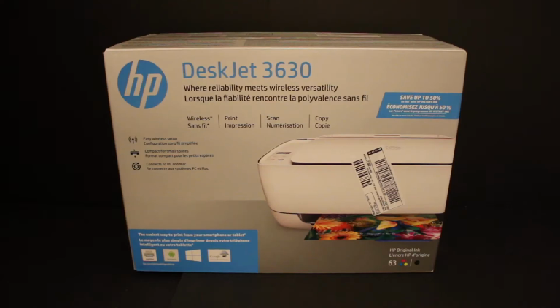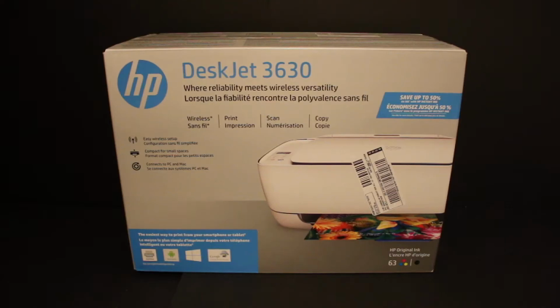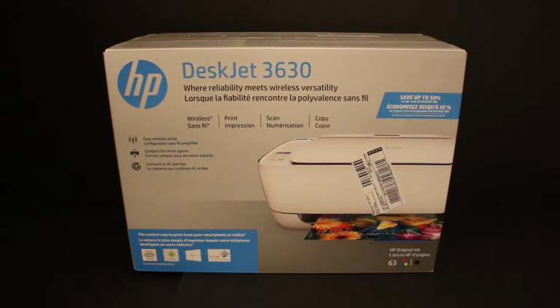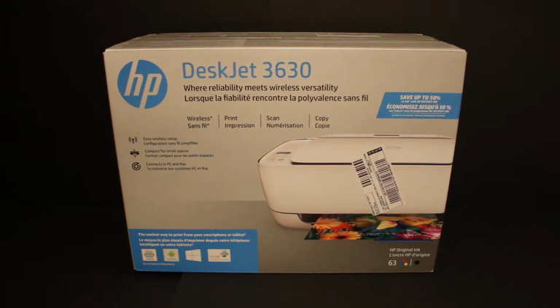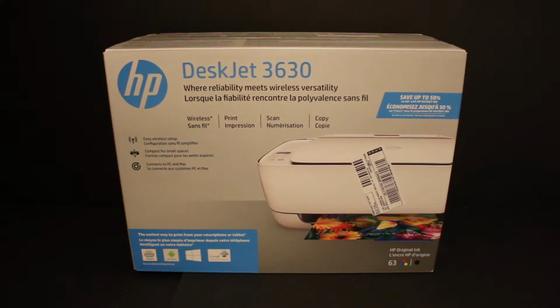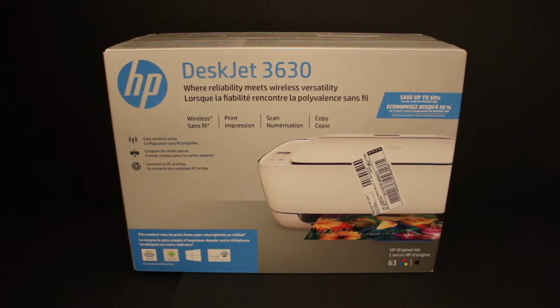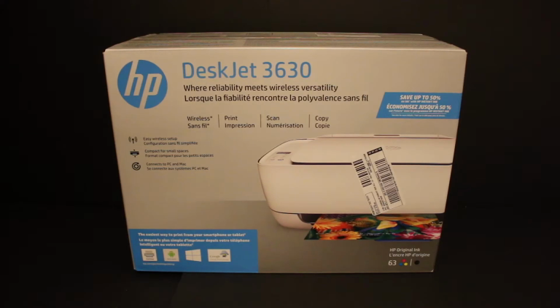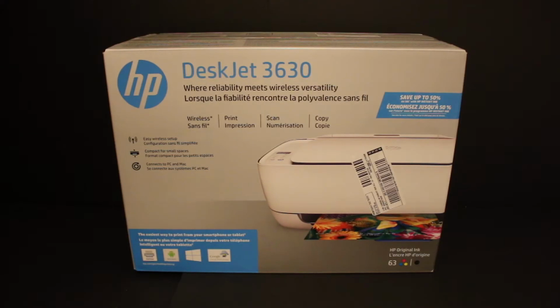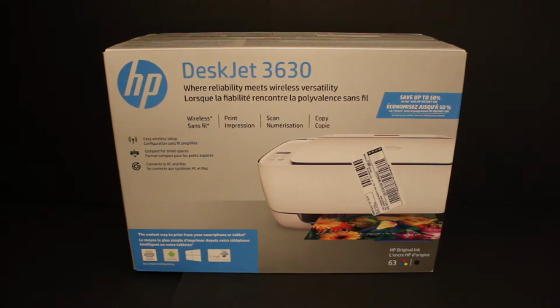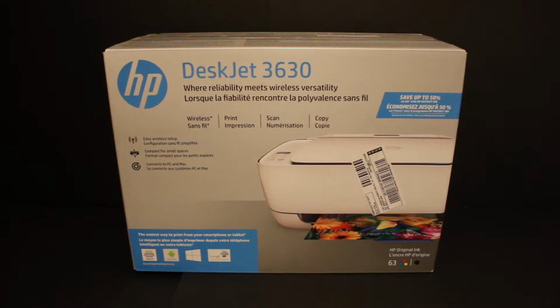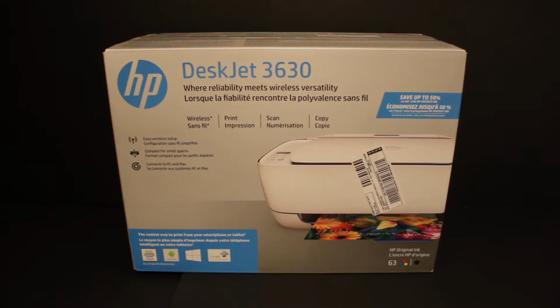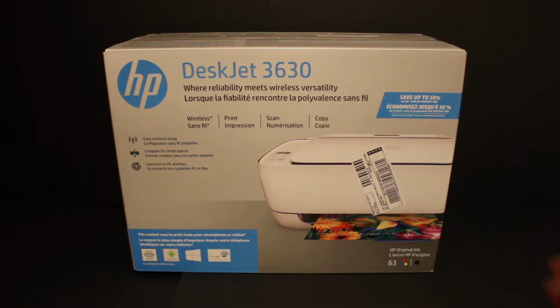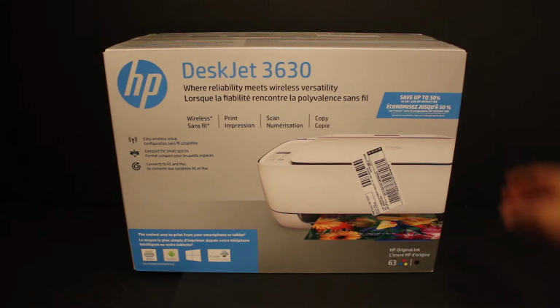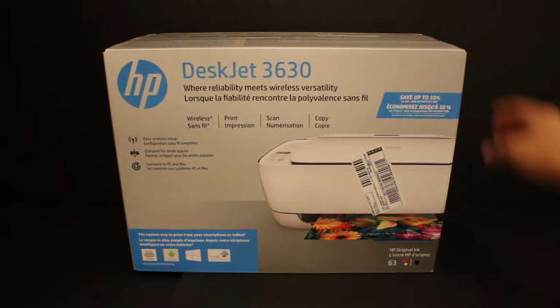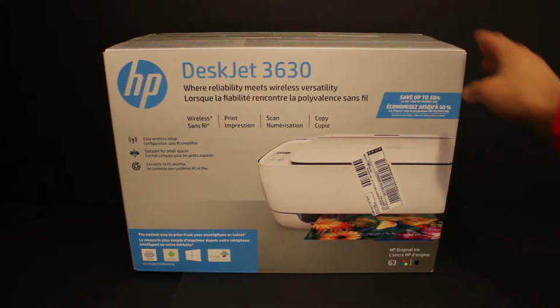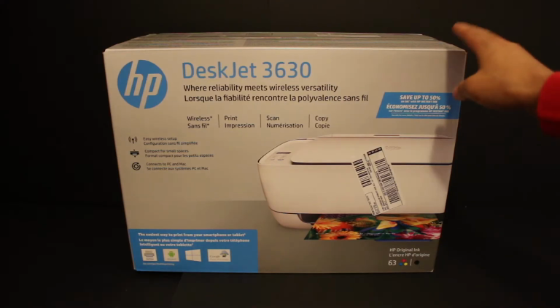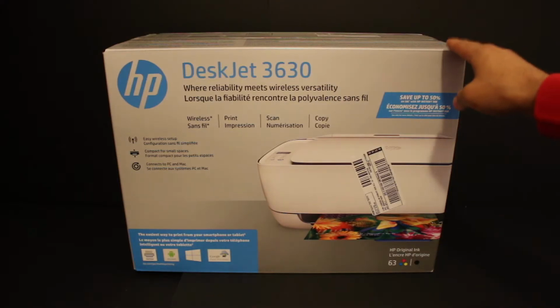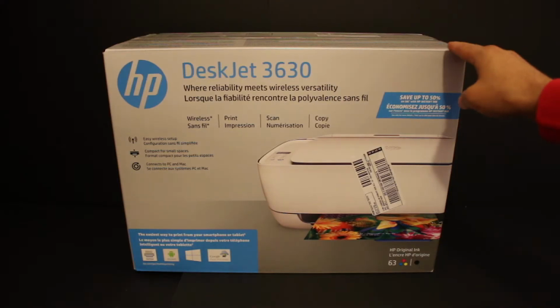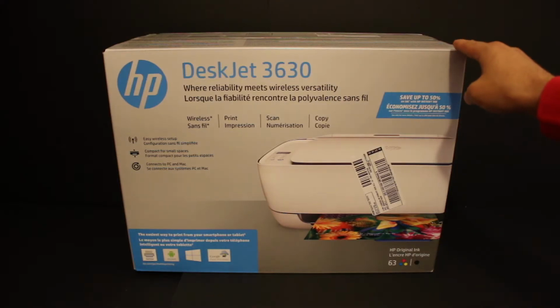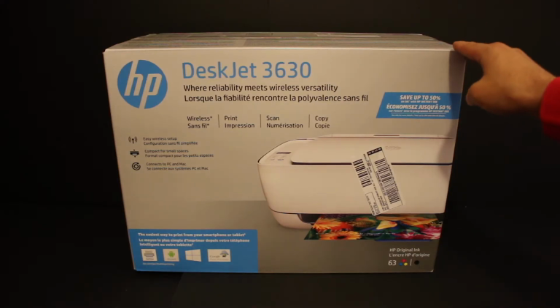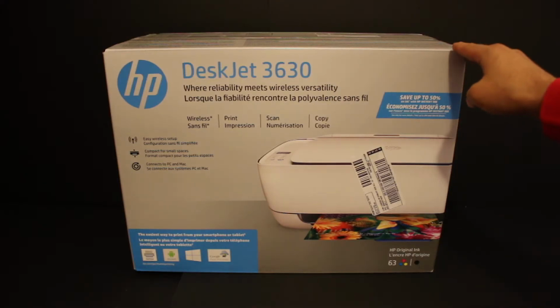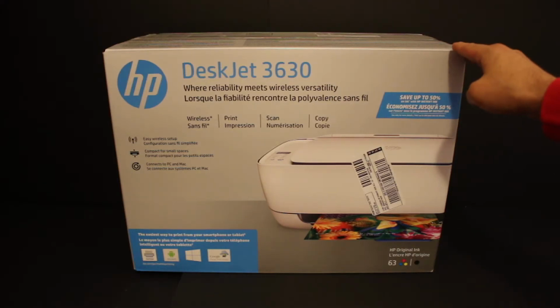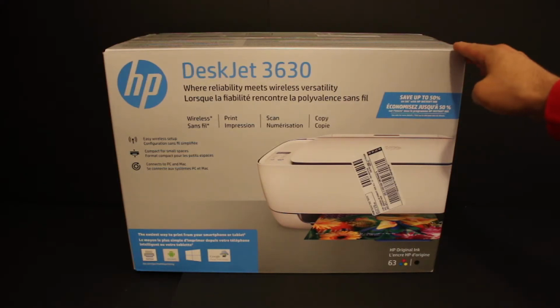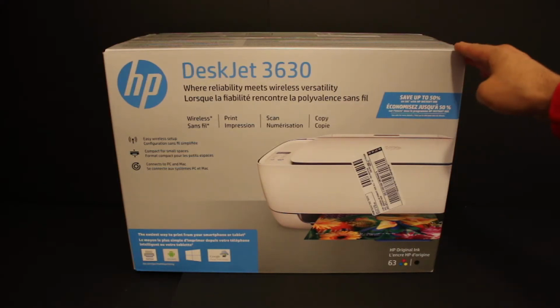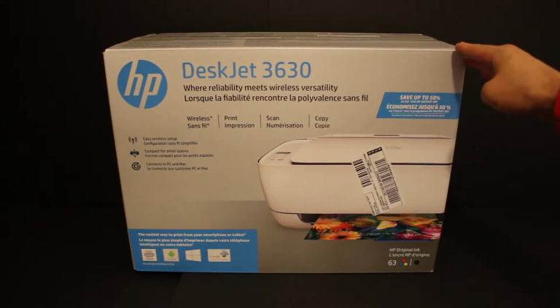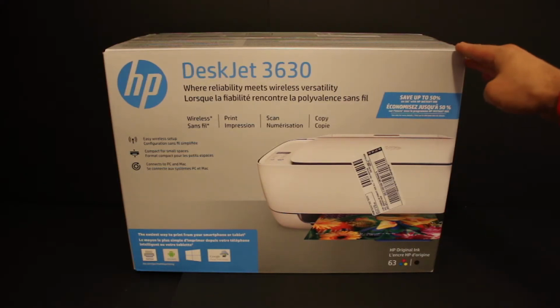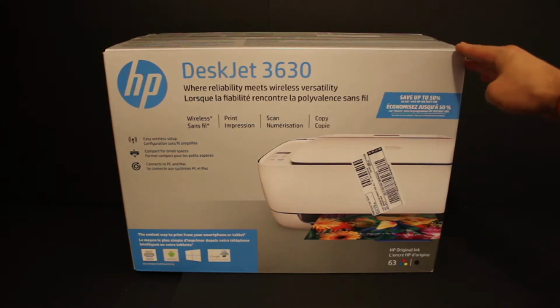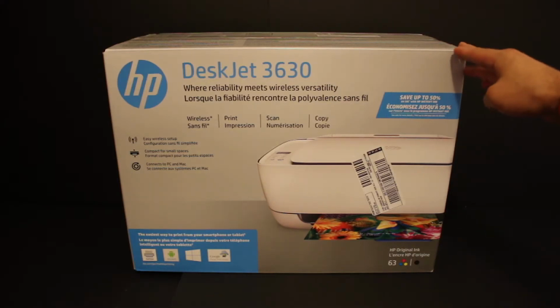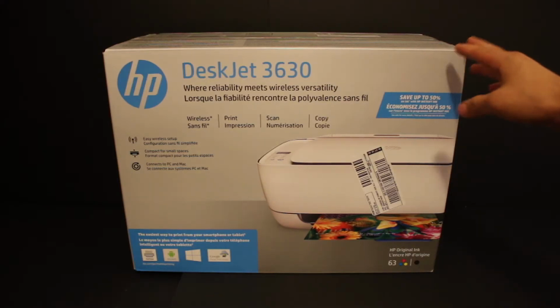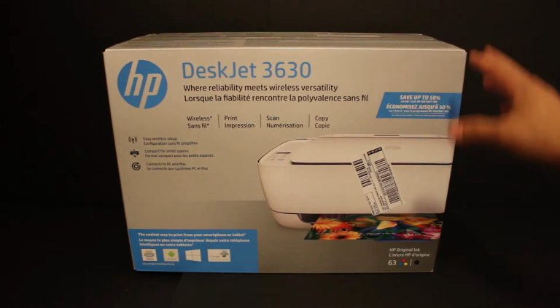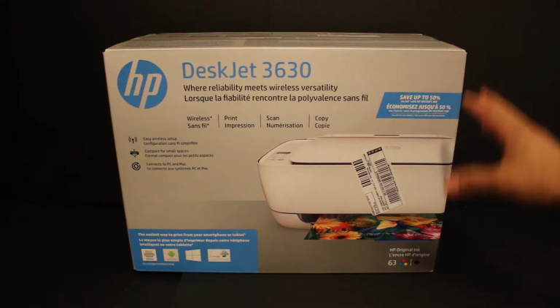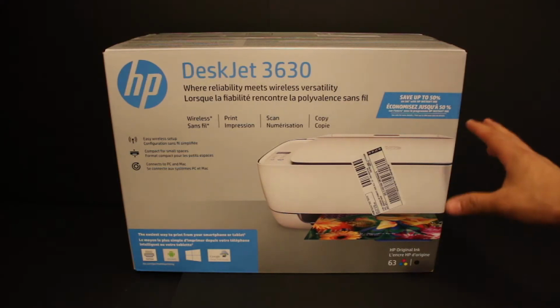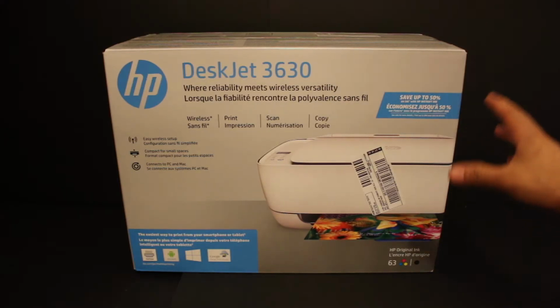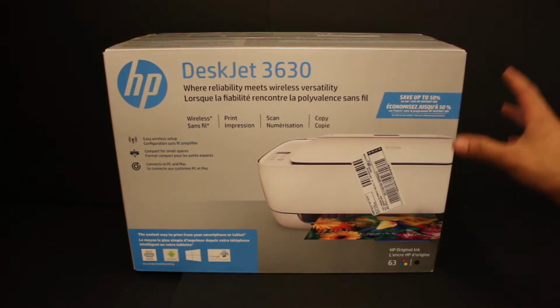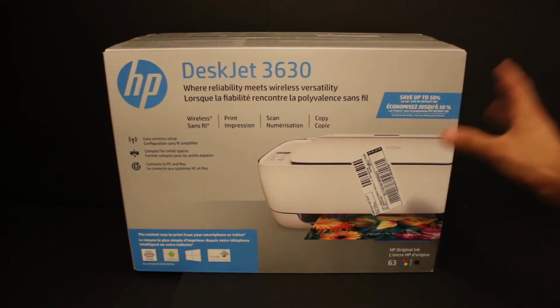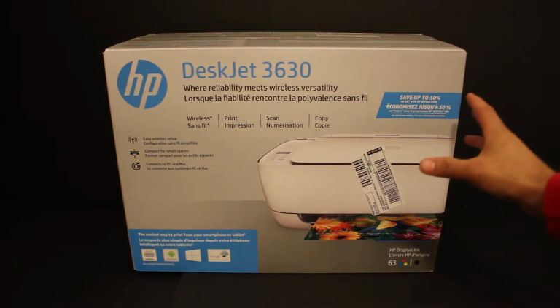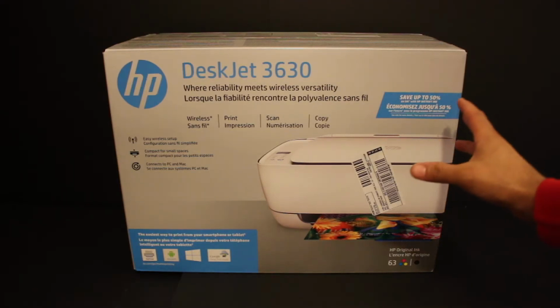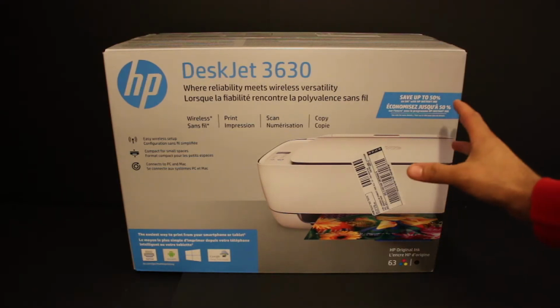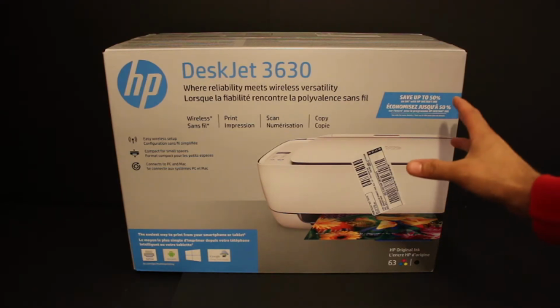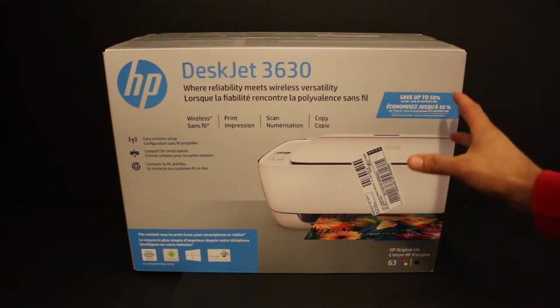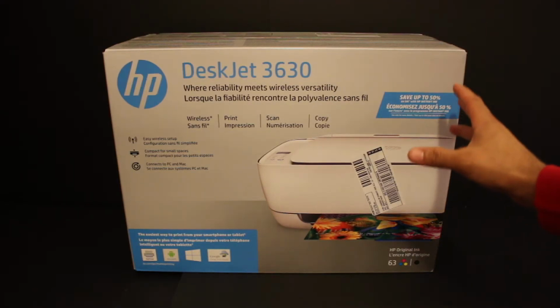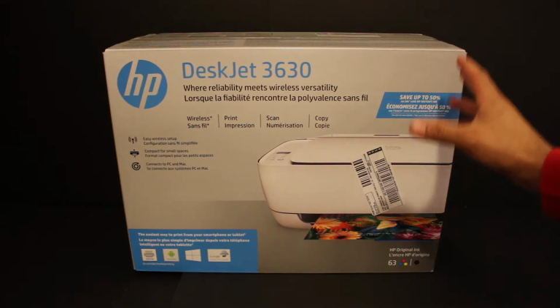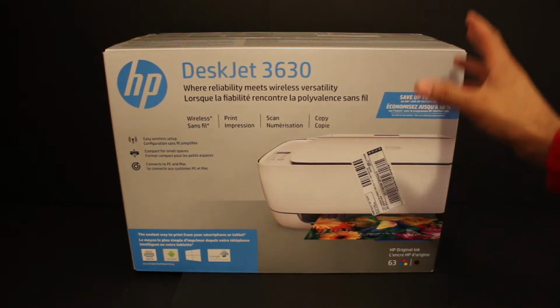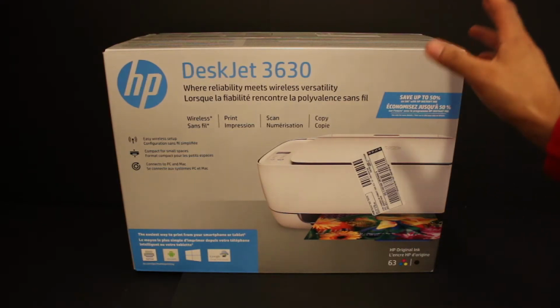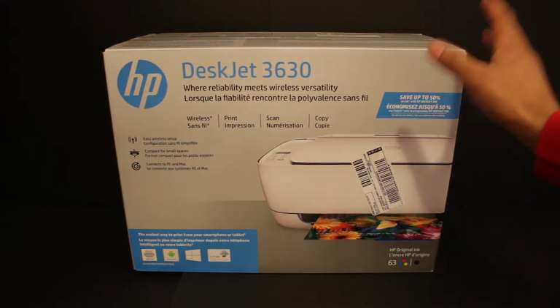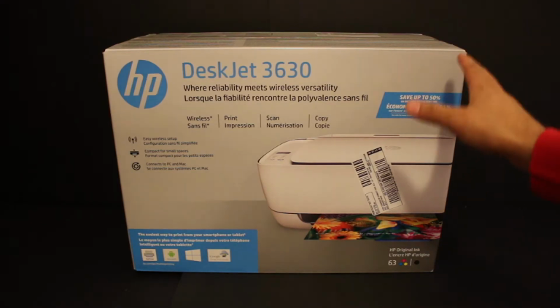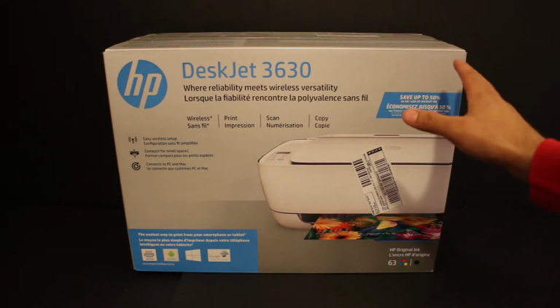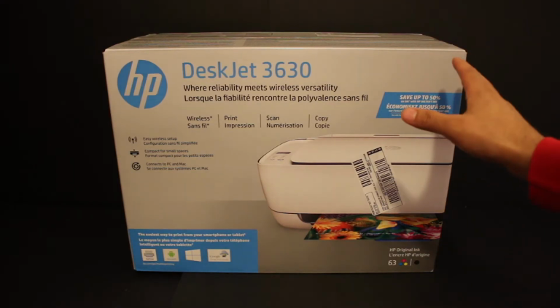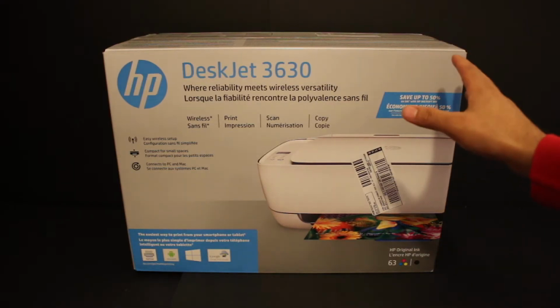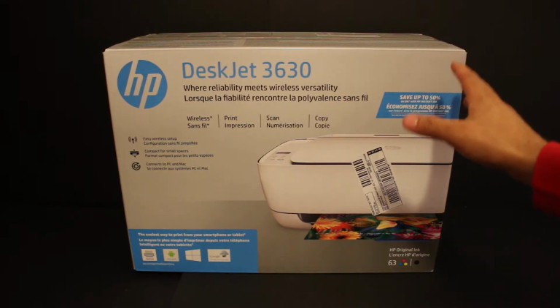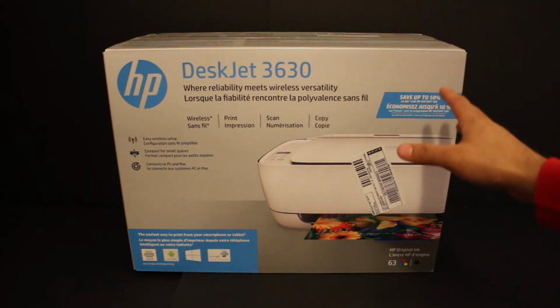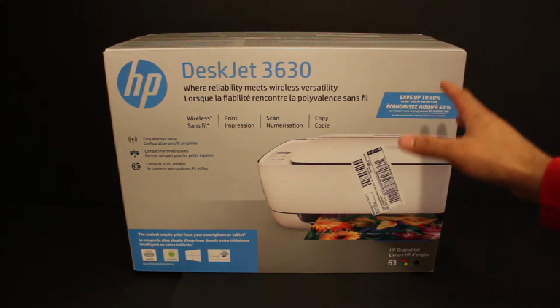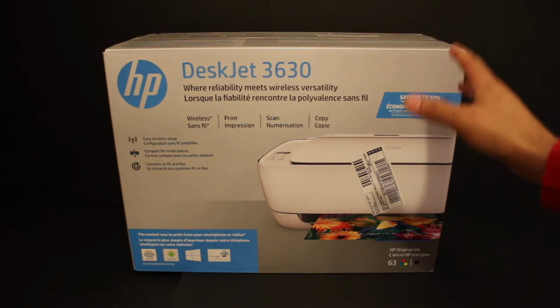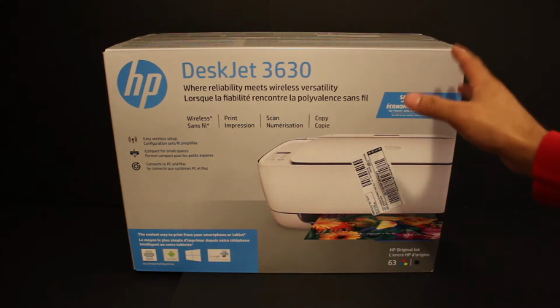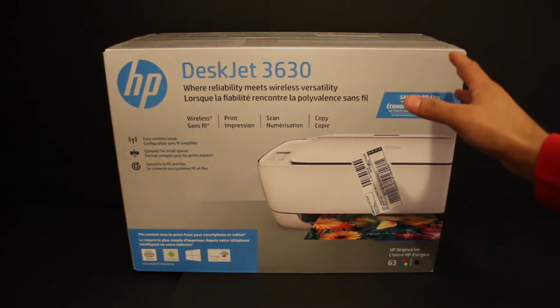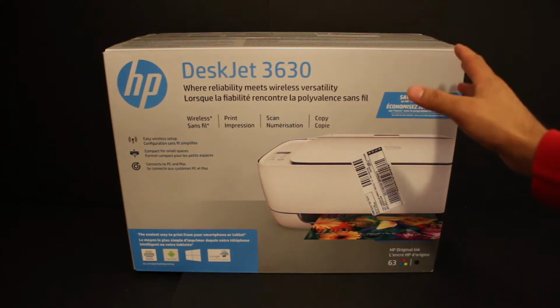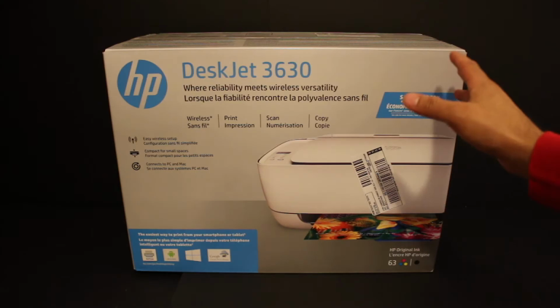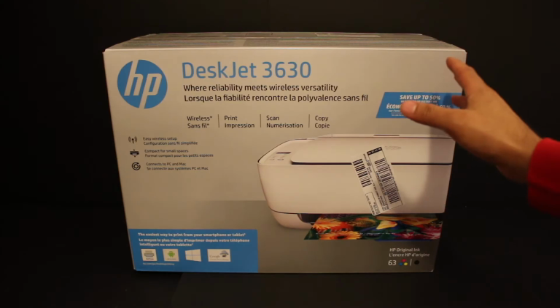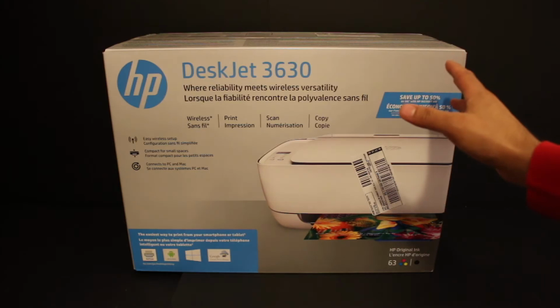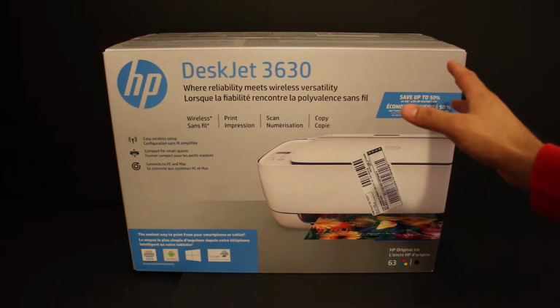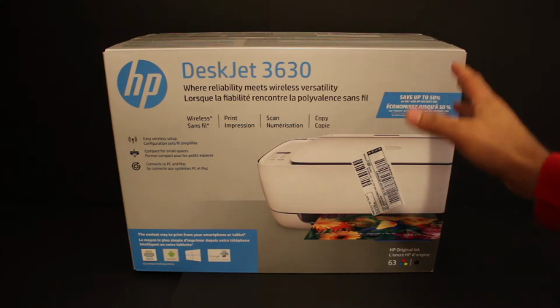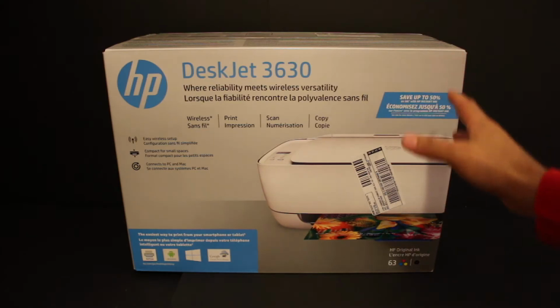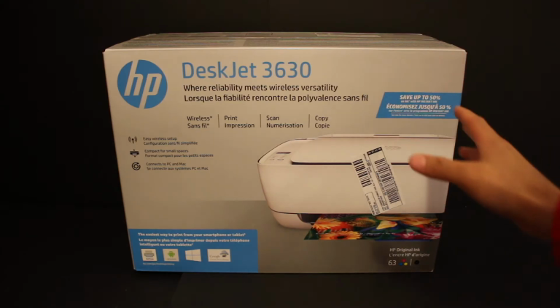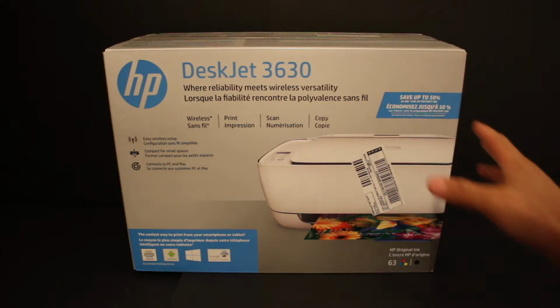Today I'm going to unbox the HP DeskJet 3630 printer and I'll do a setup and a quick copy test with this.